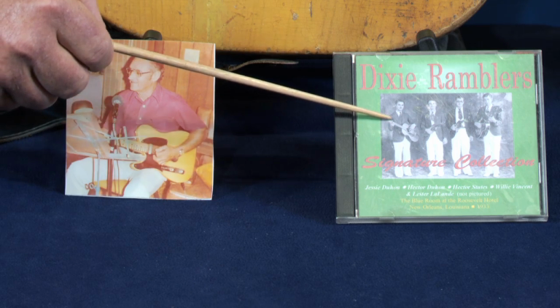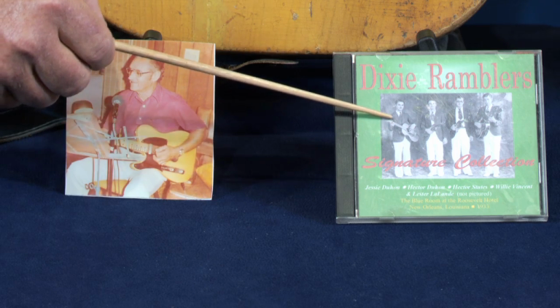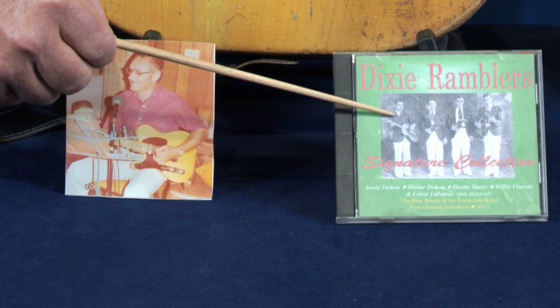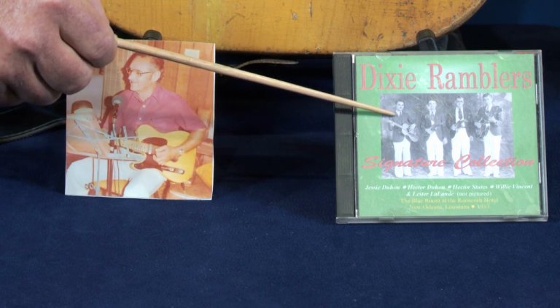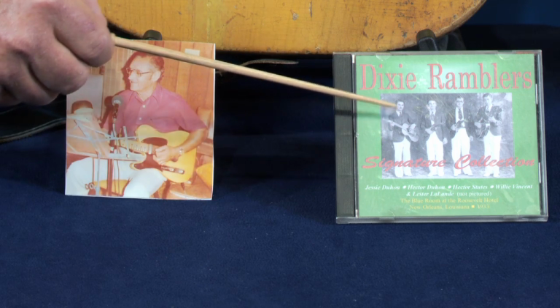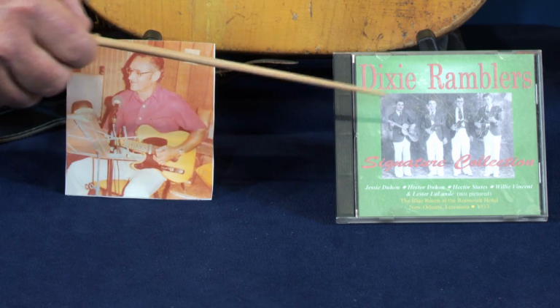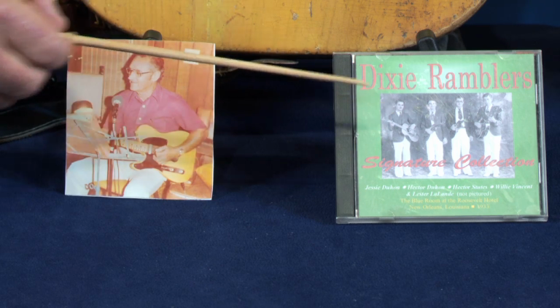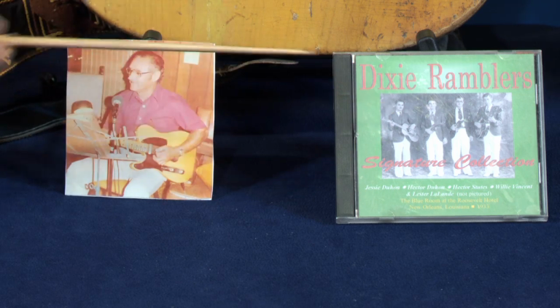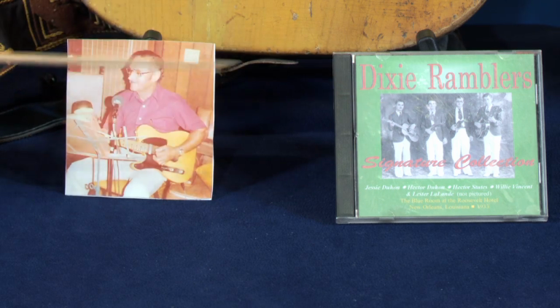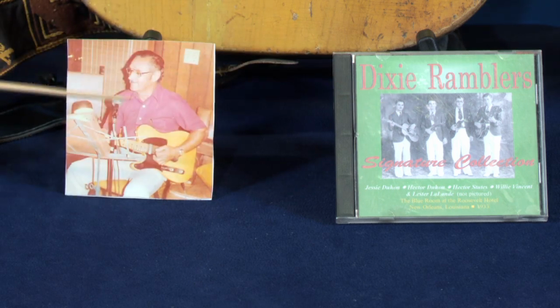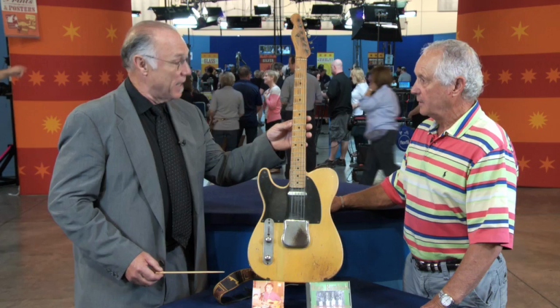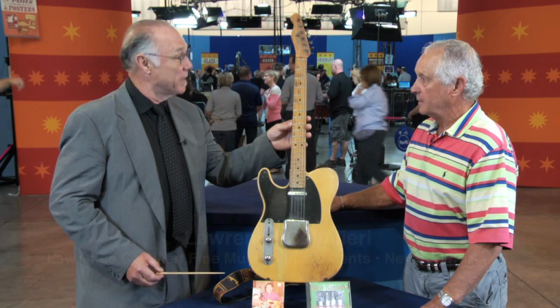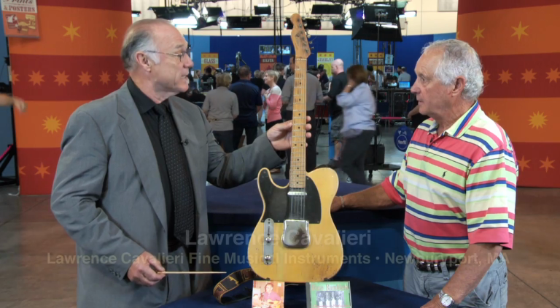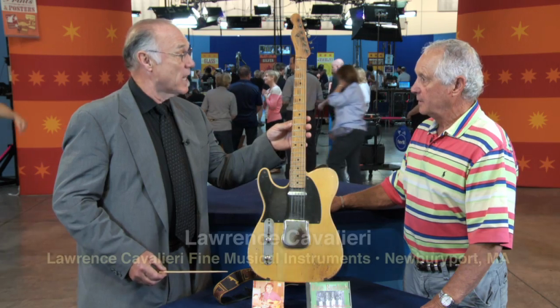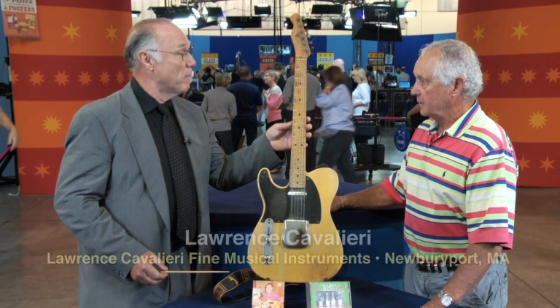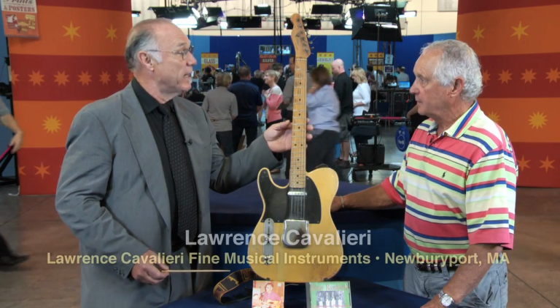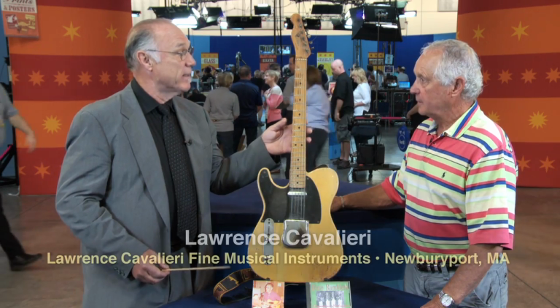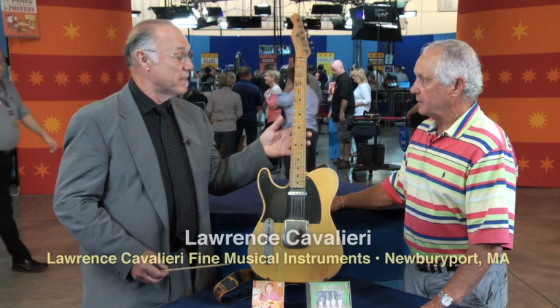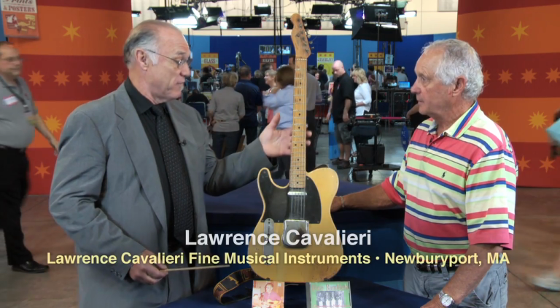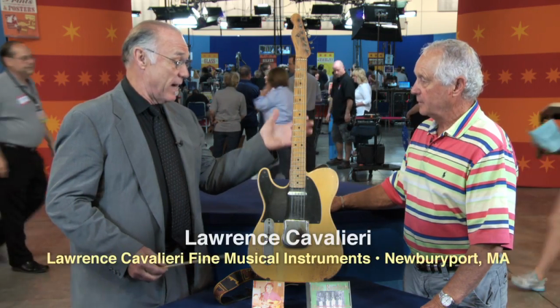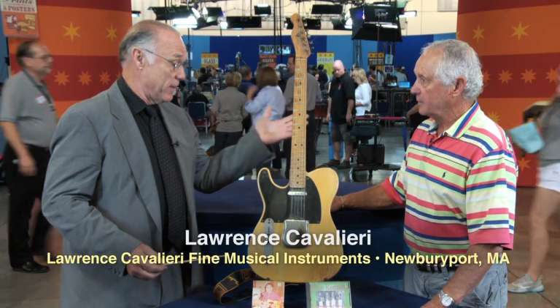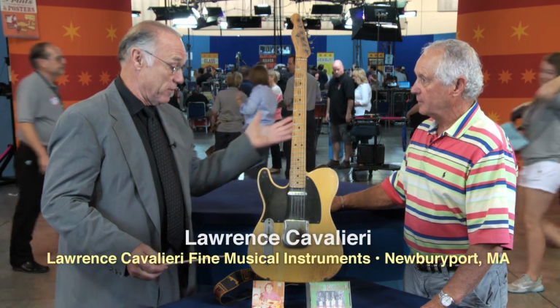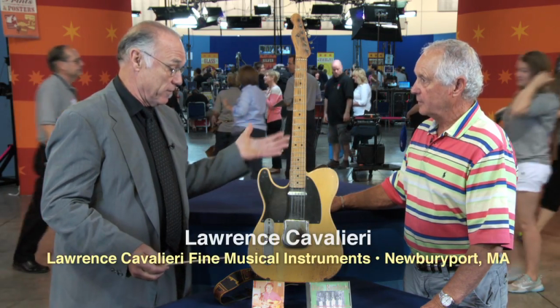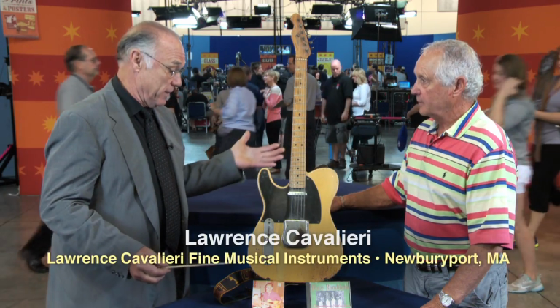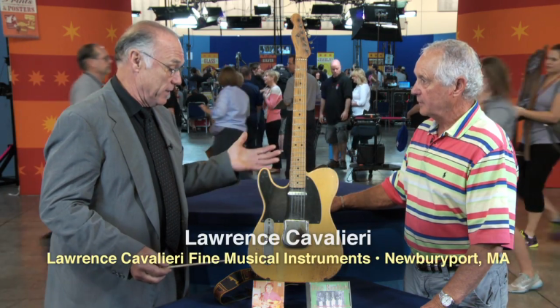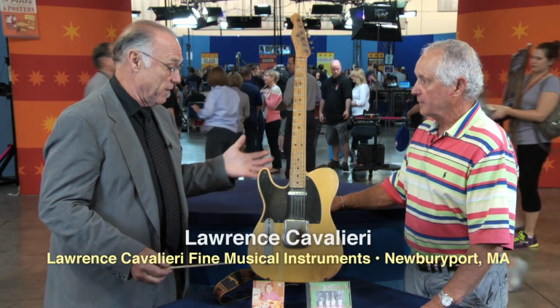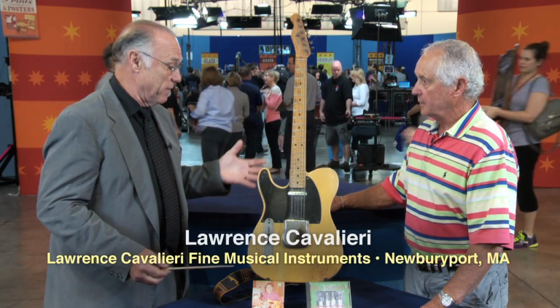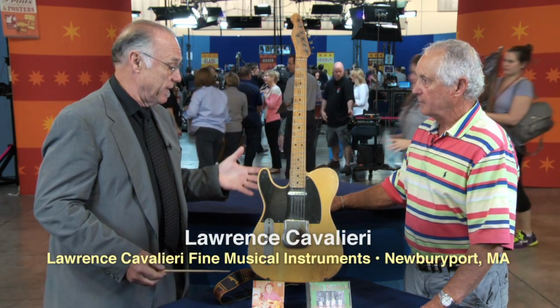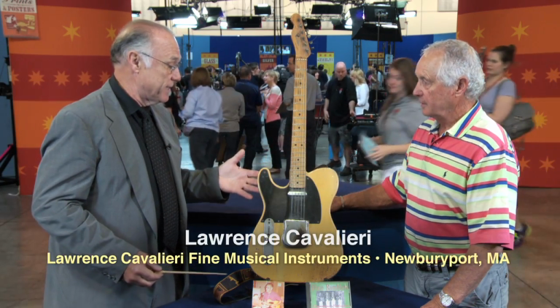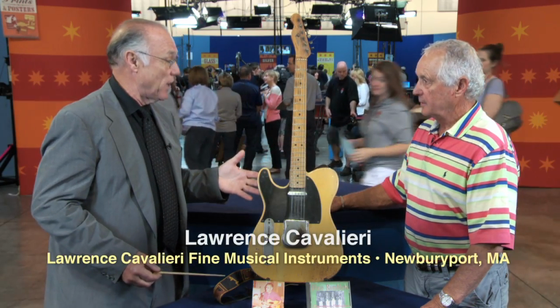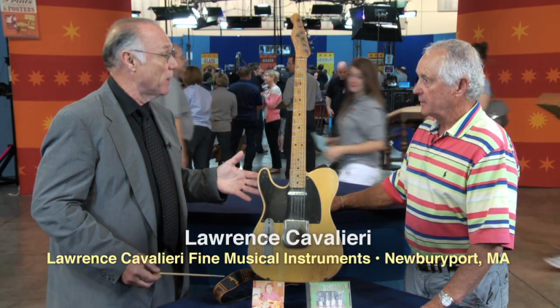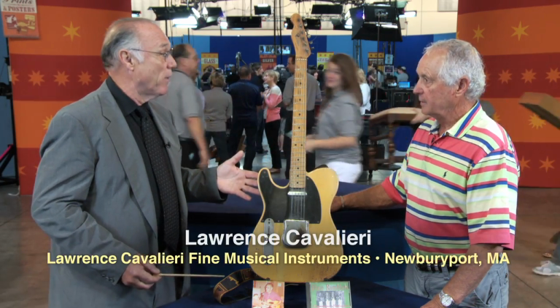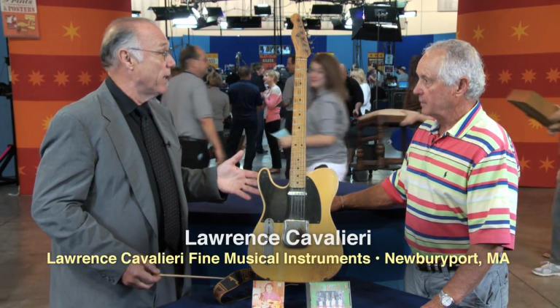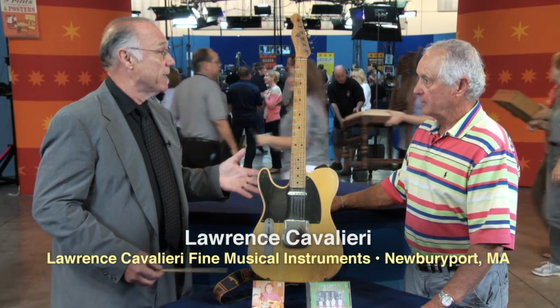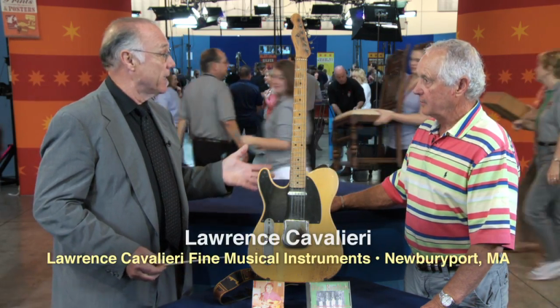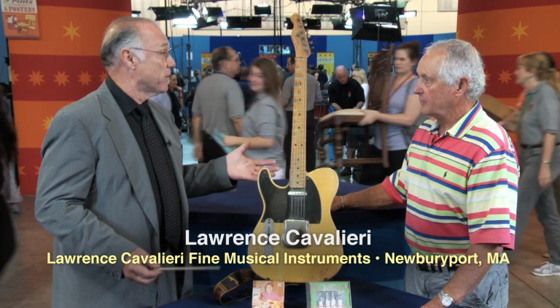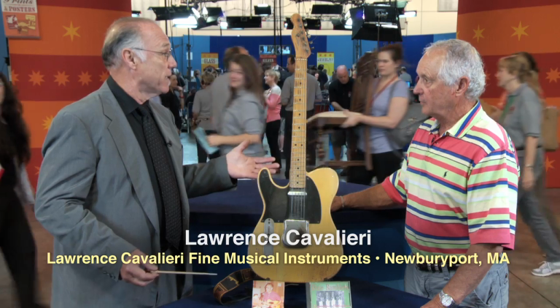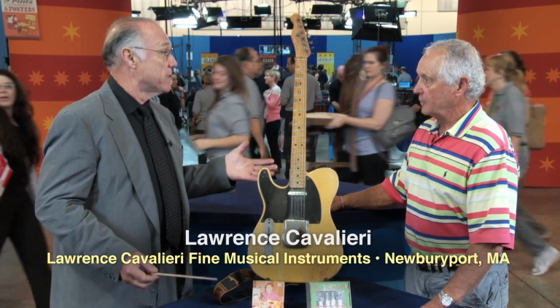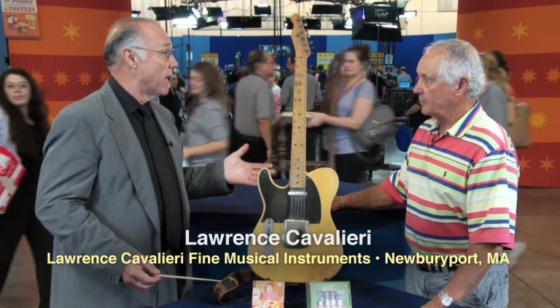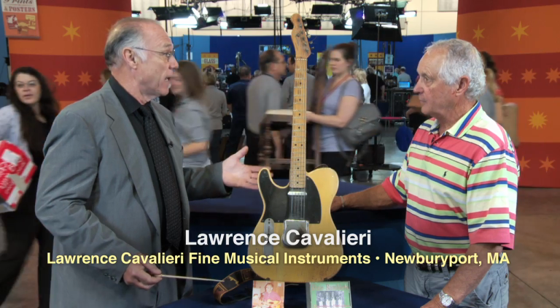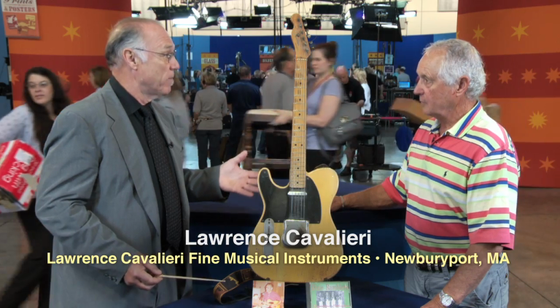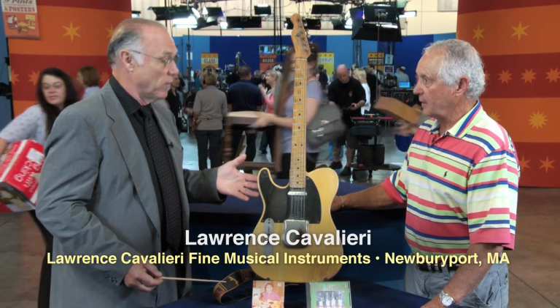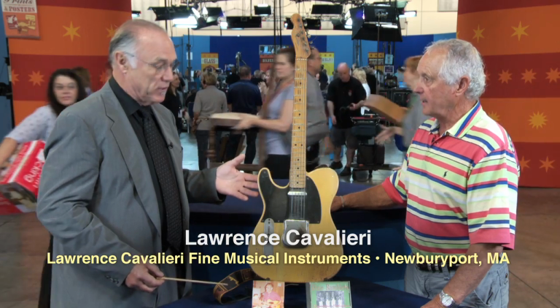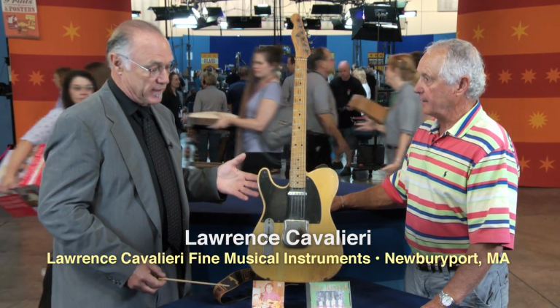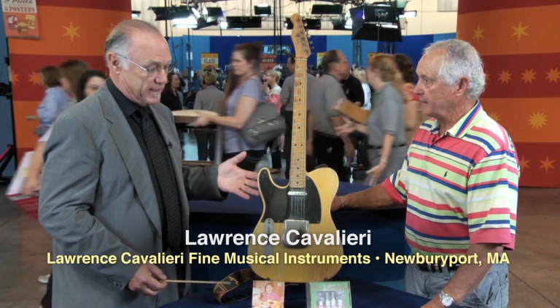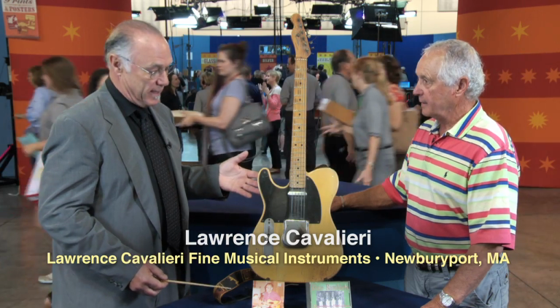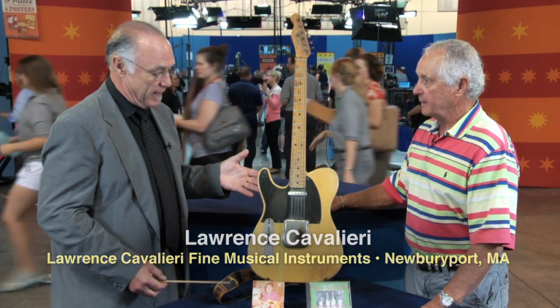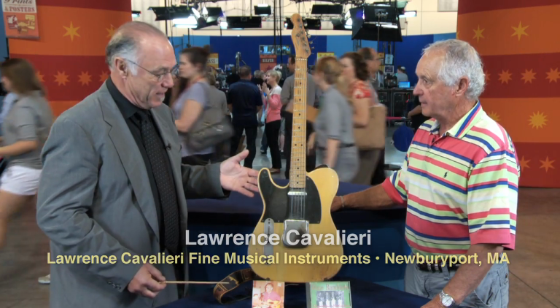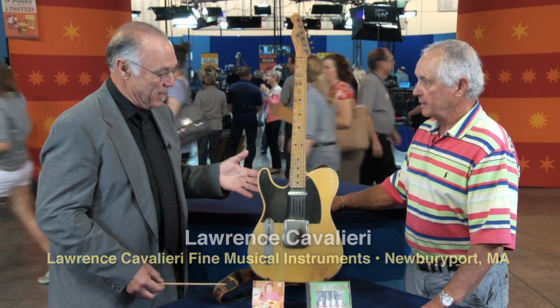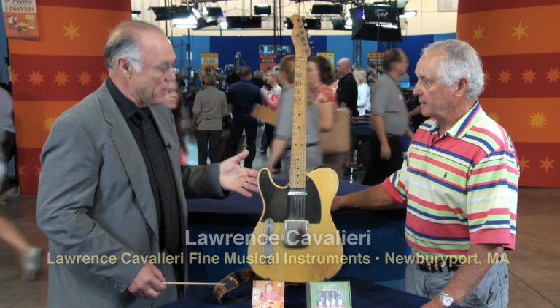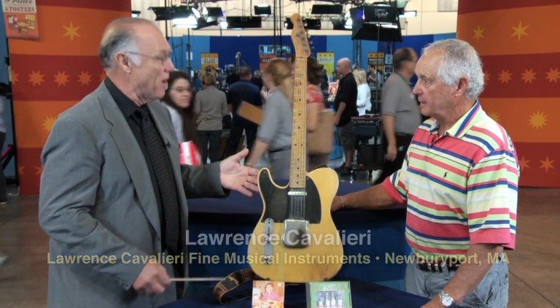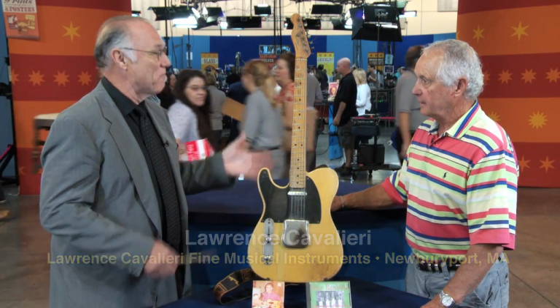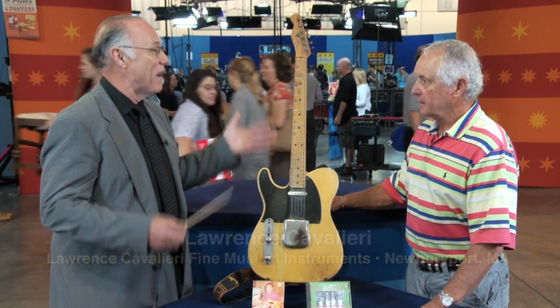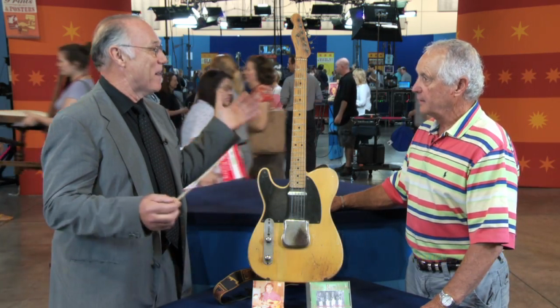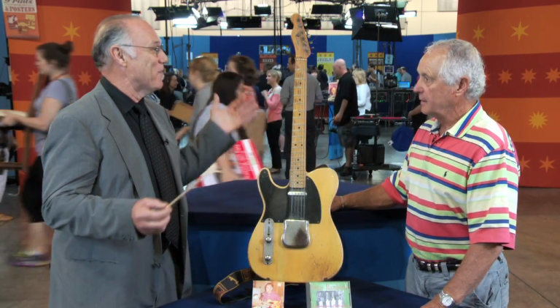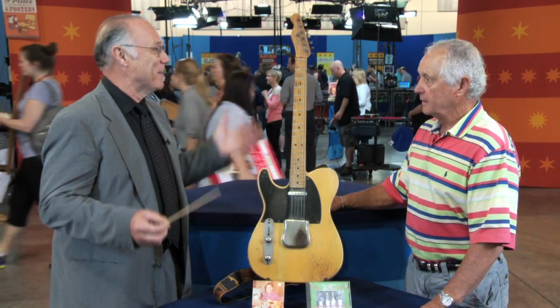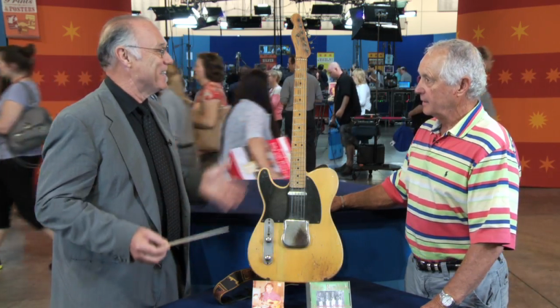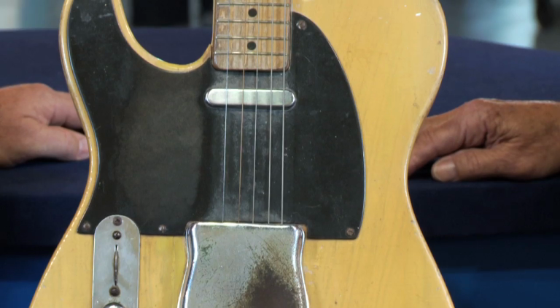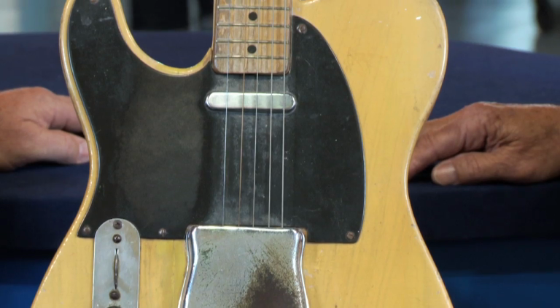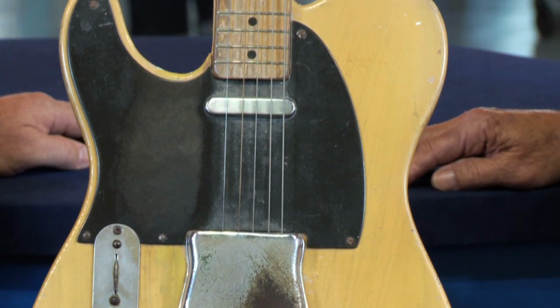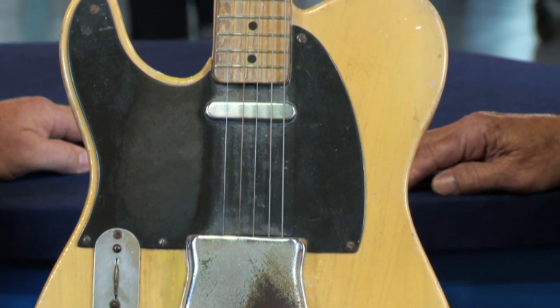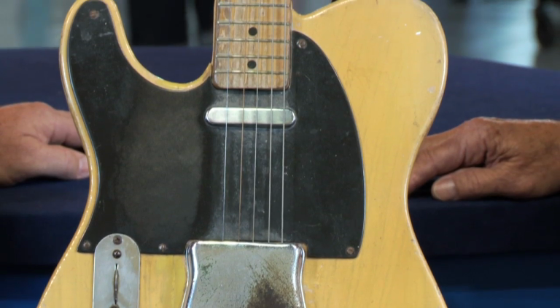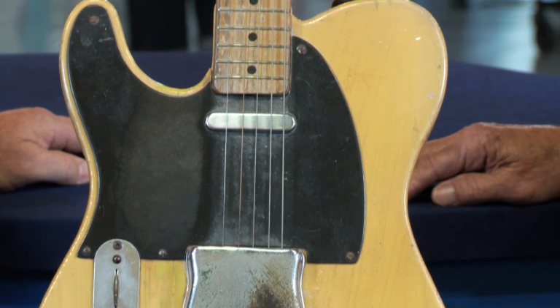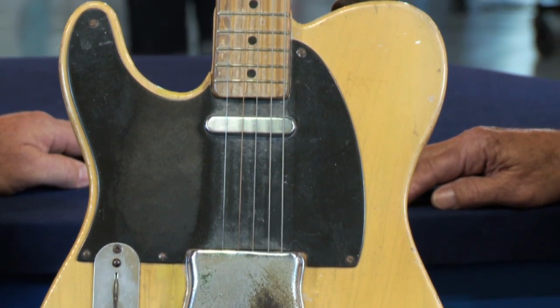Leo Fender, who started this company, is the father, really, of the solid body electric guitar, which has gone viral, as they say, in the world.